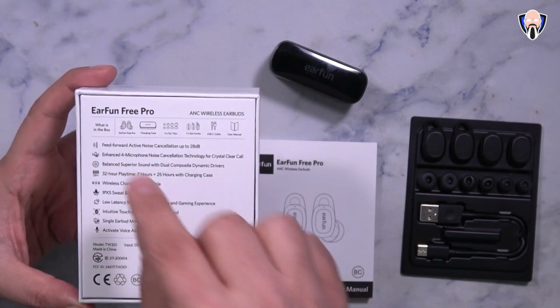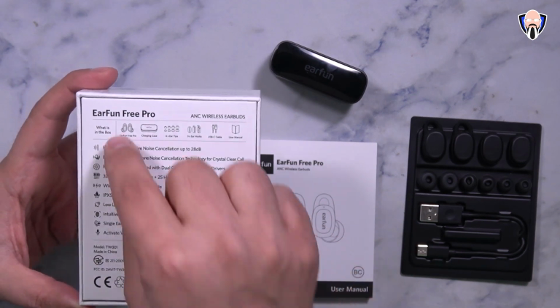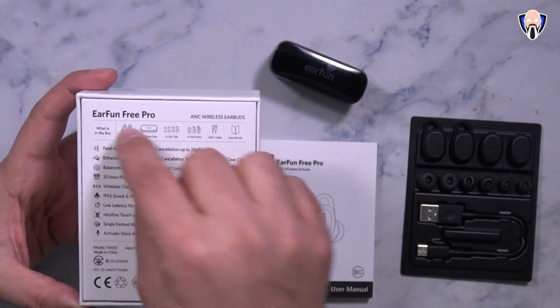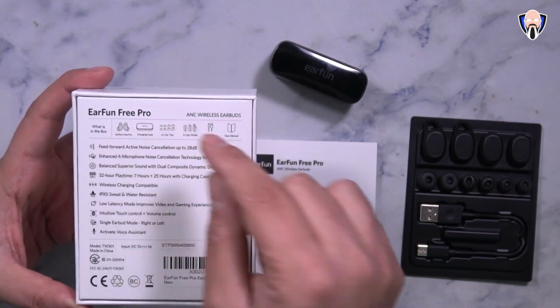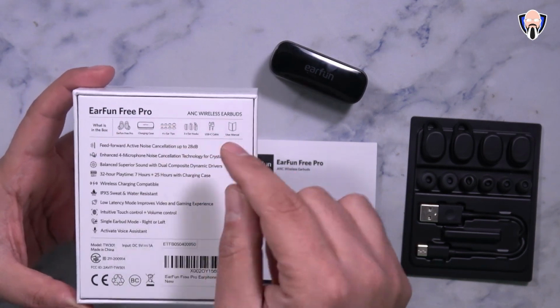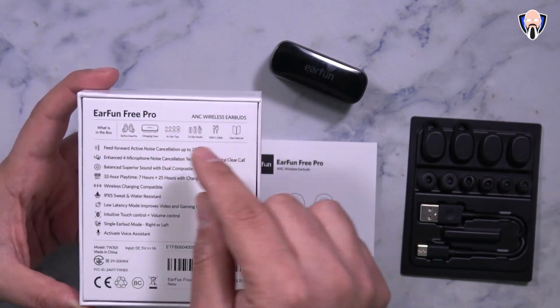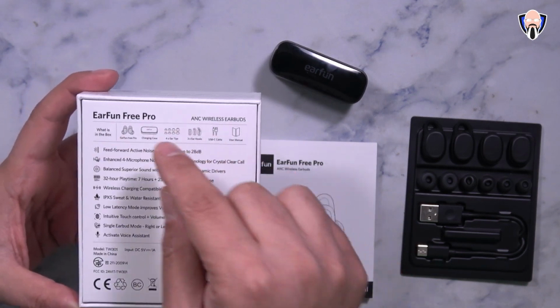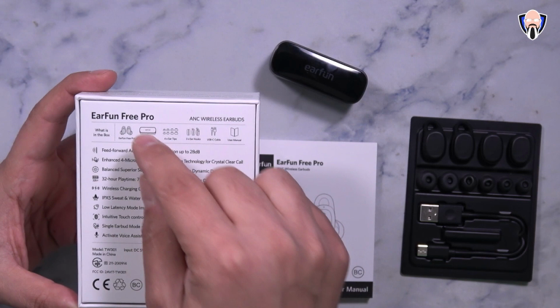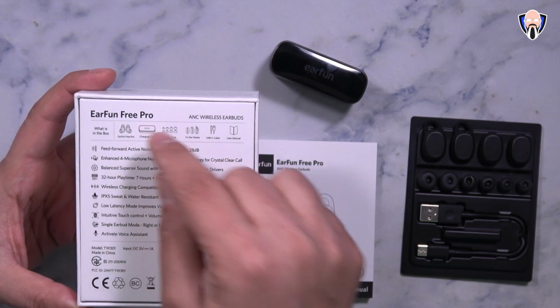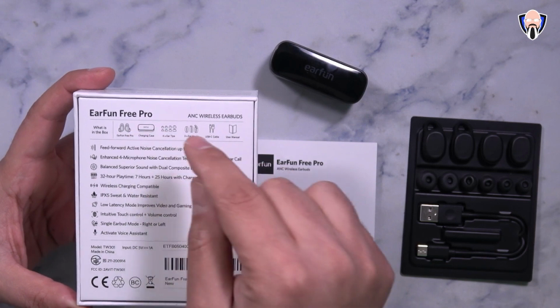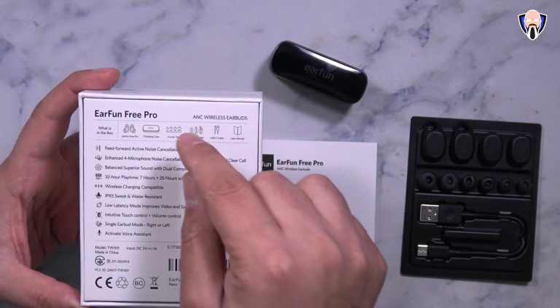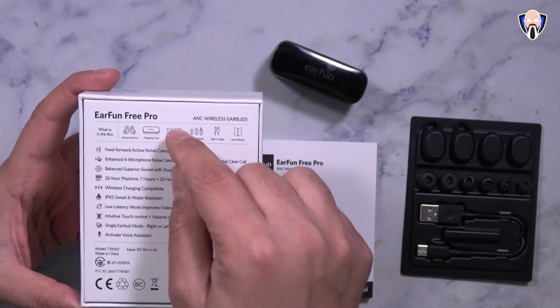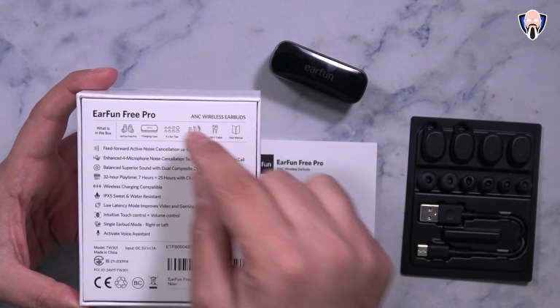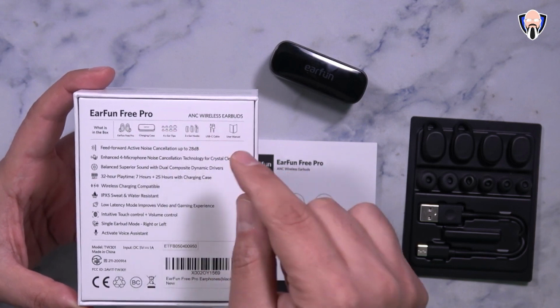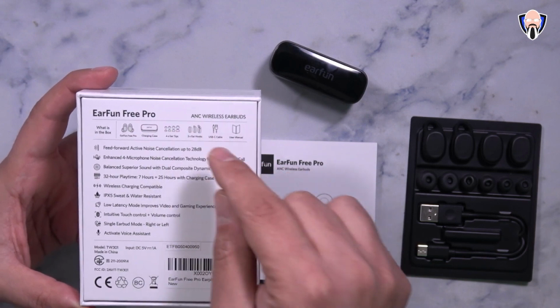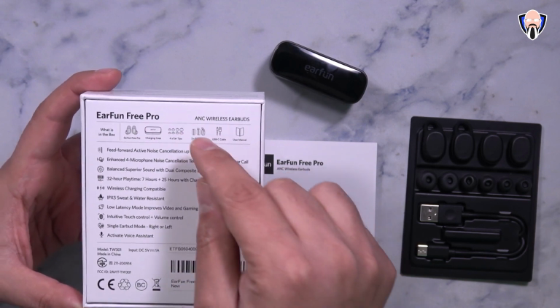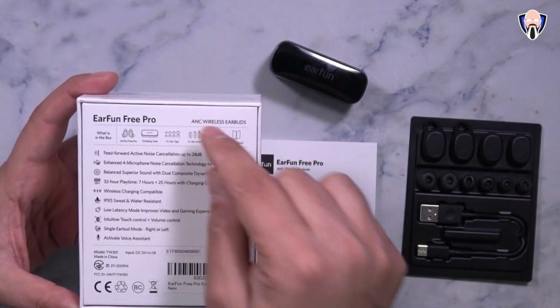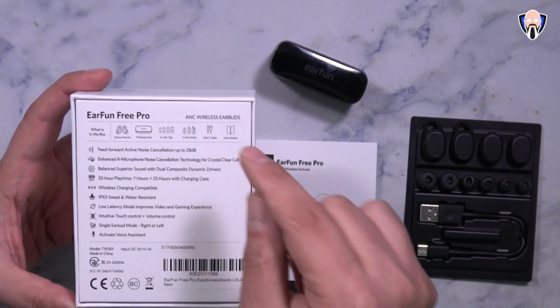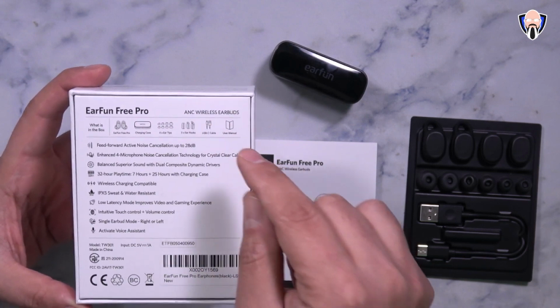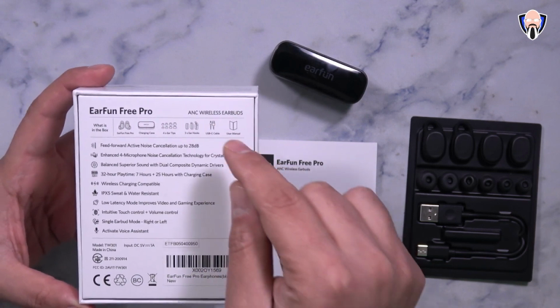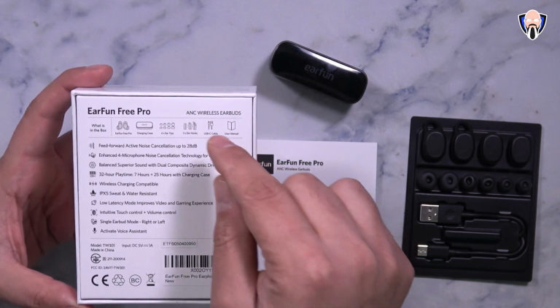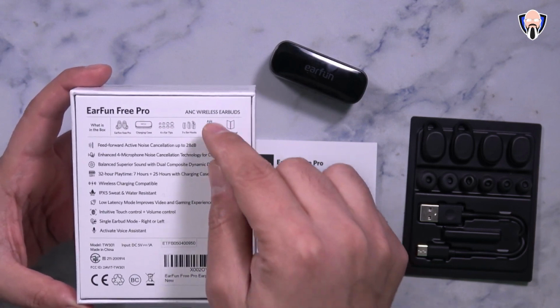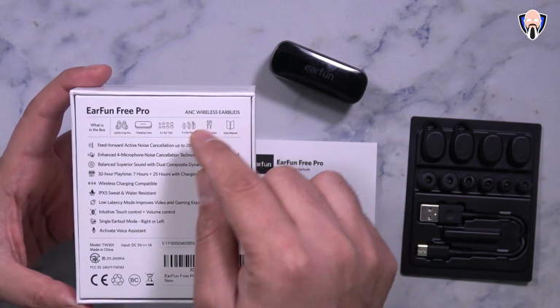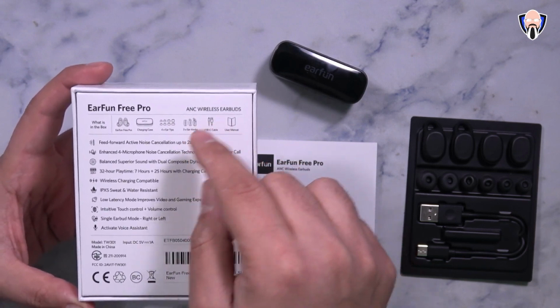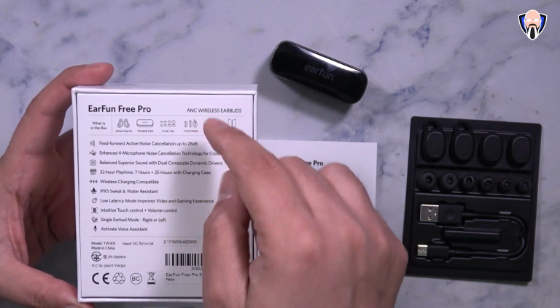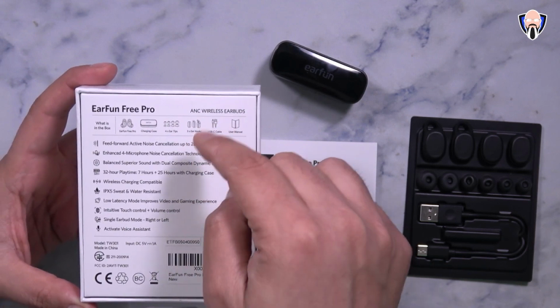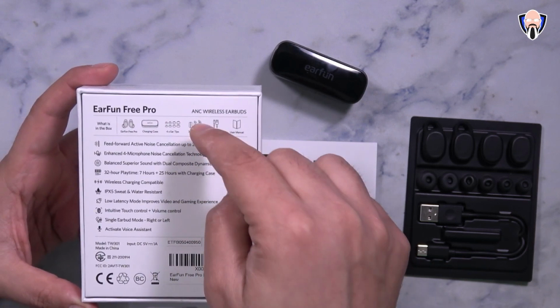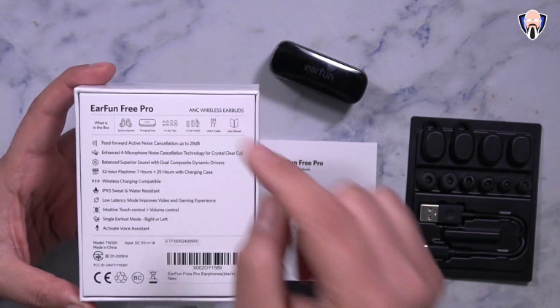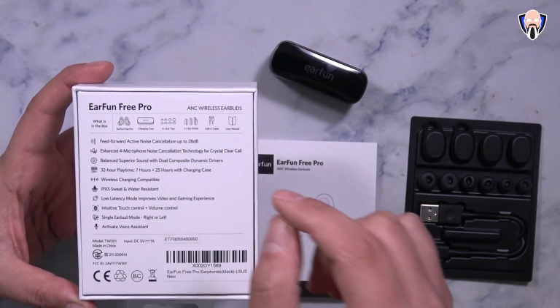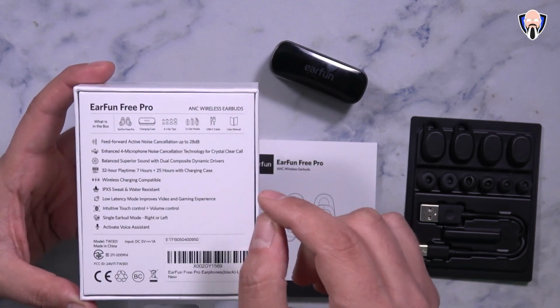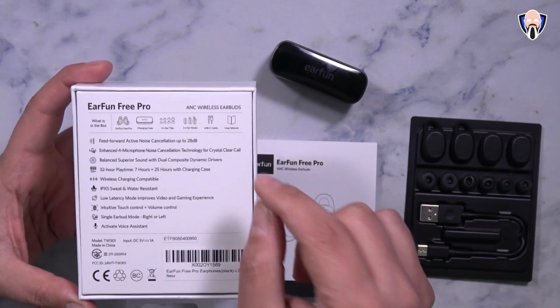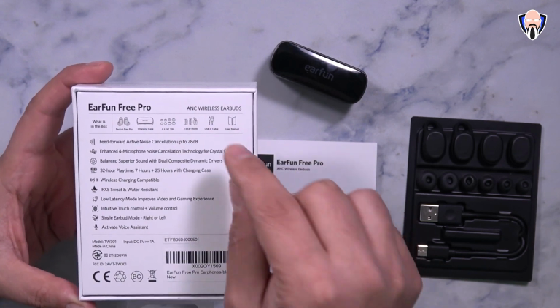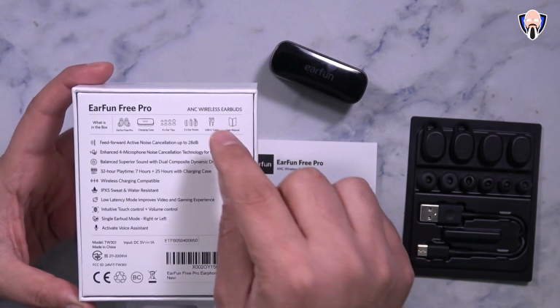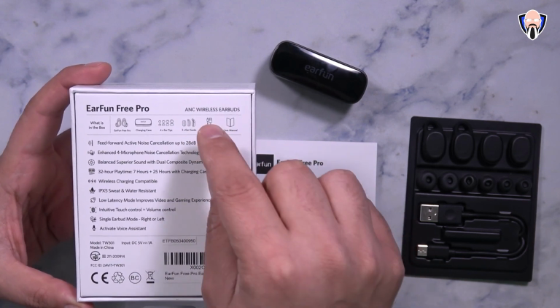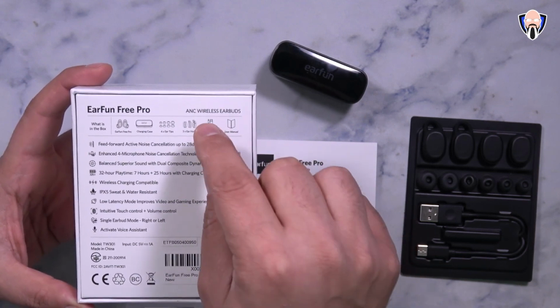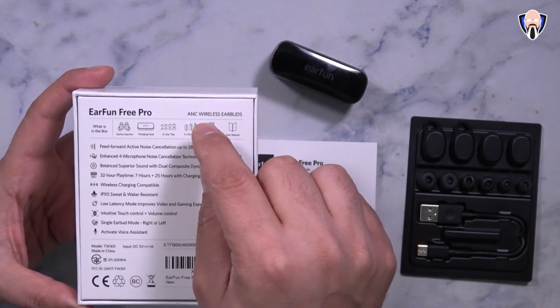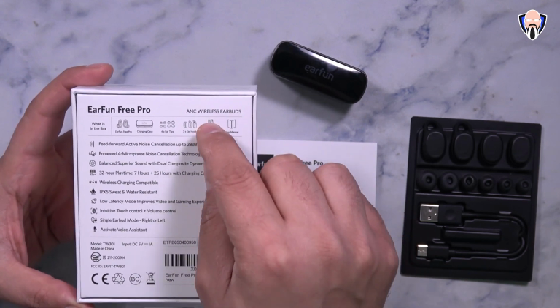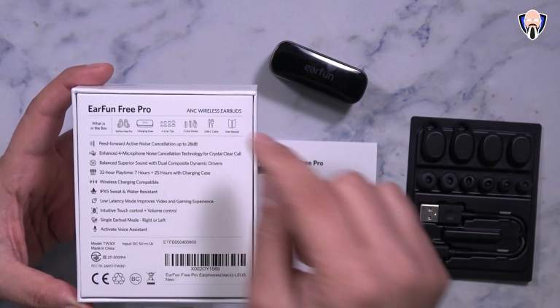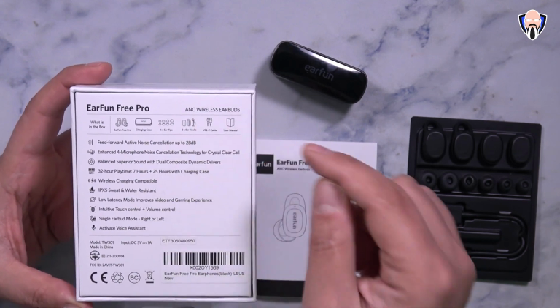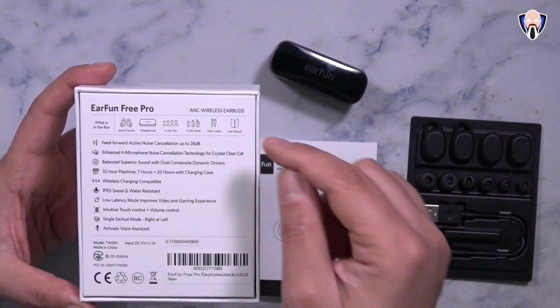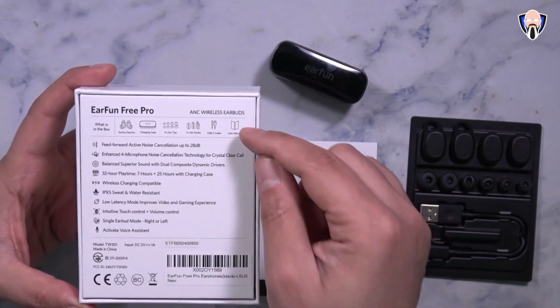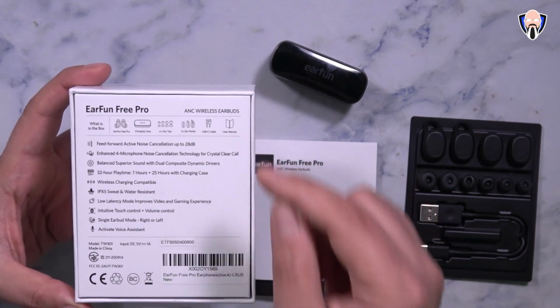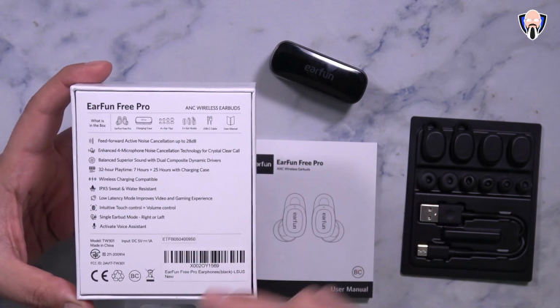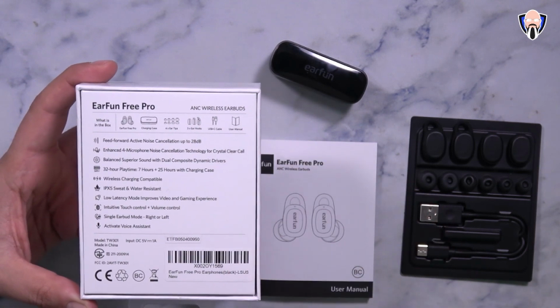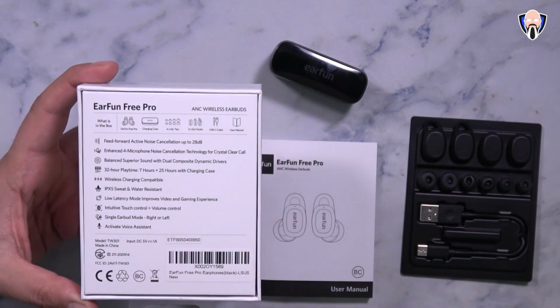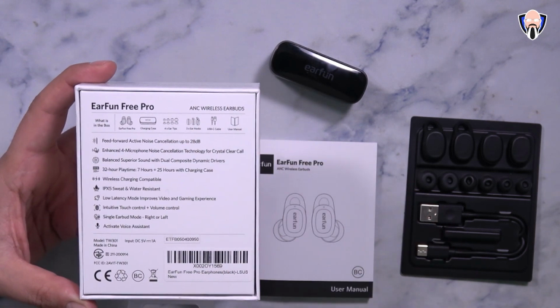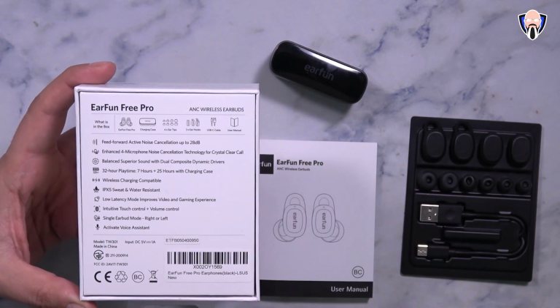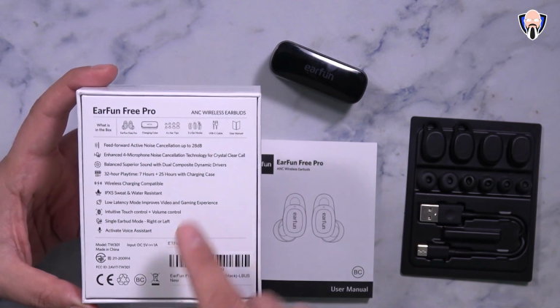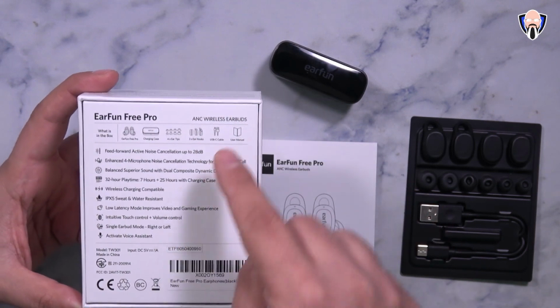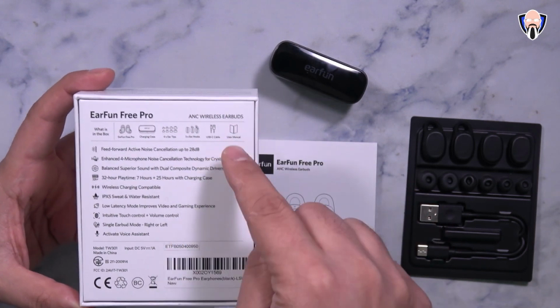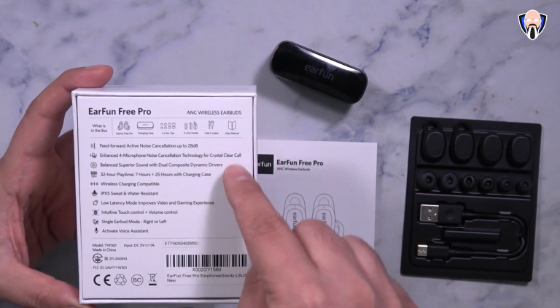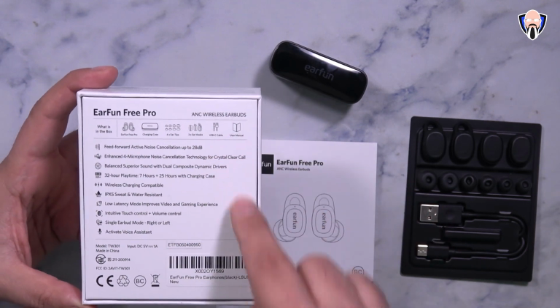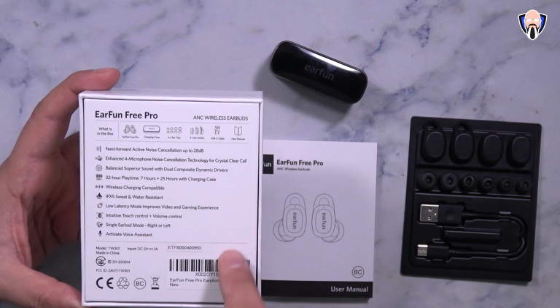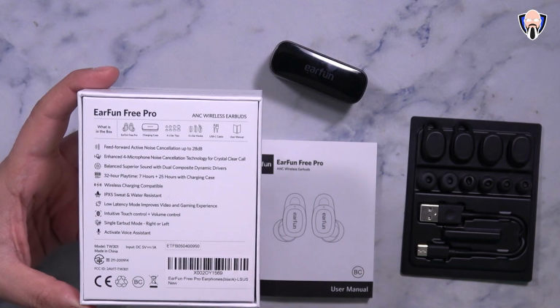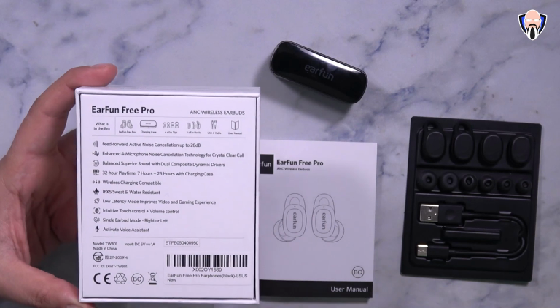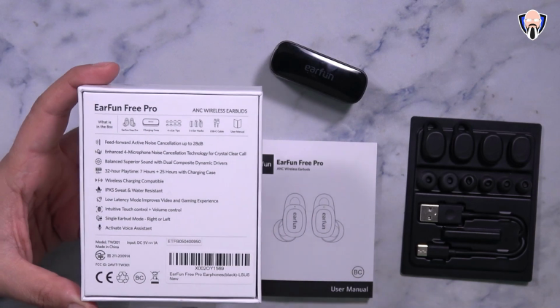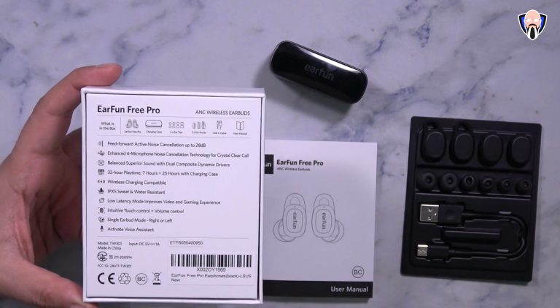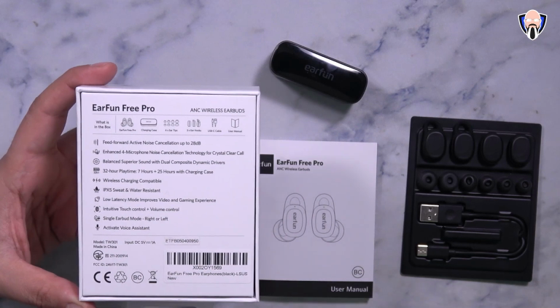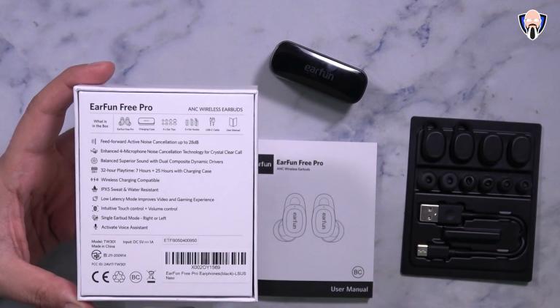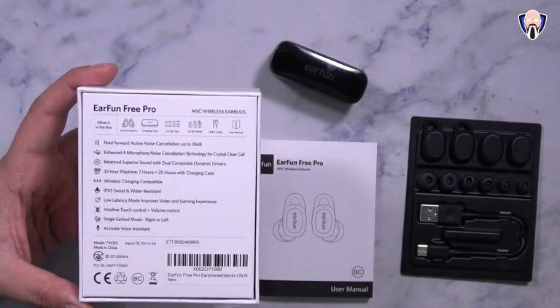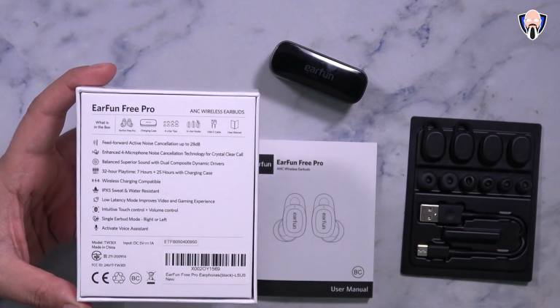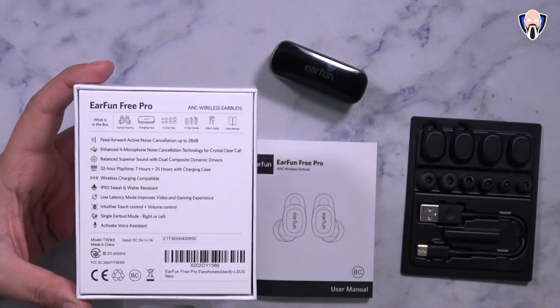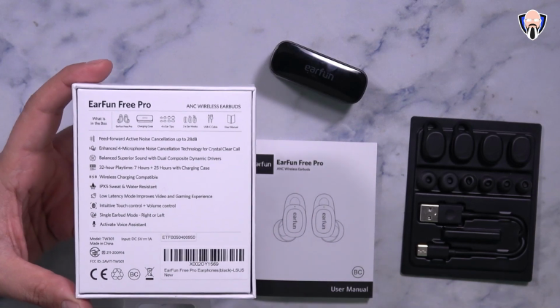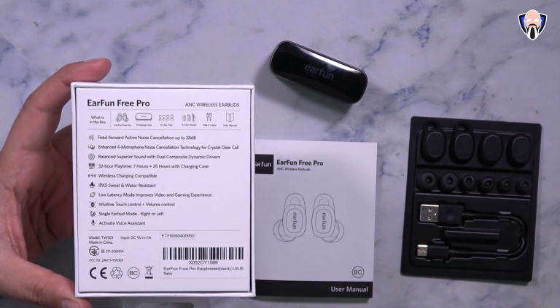On the box we have the earbuds themselves, the case, the tips, the controls, the stabilizers, the USB-C cable, the instruction manual, and all the ratings.